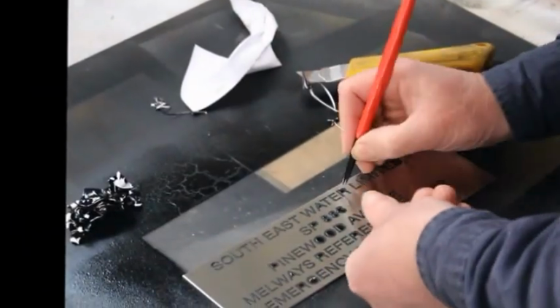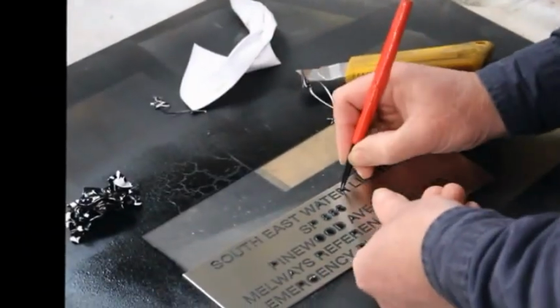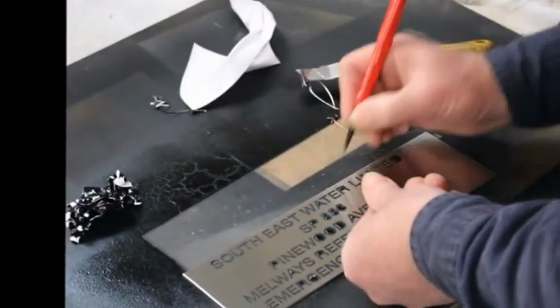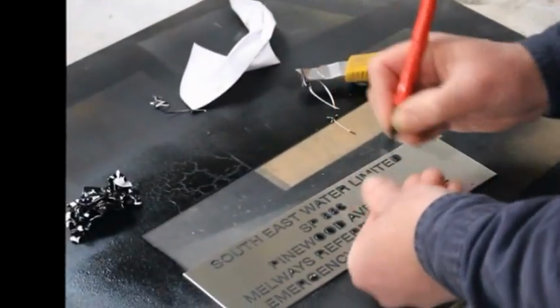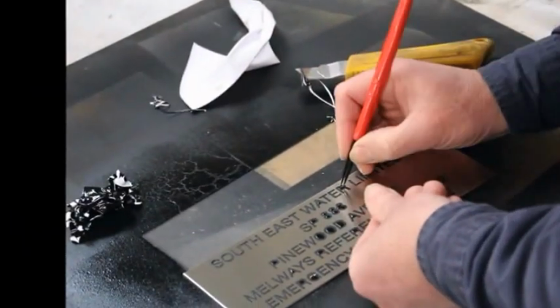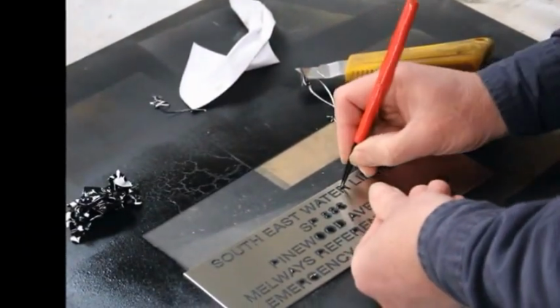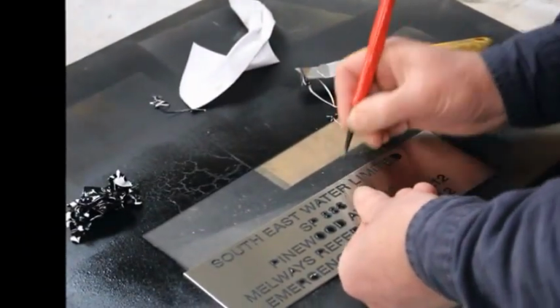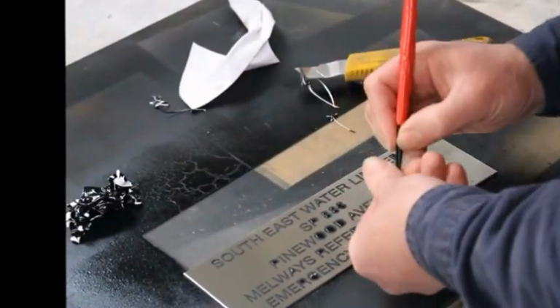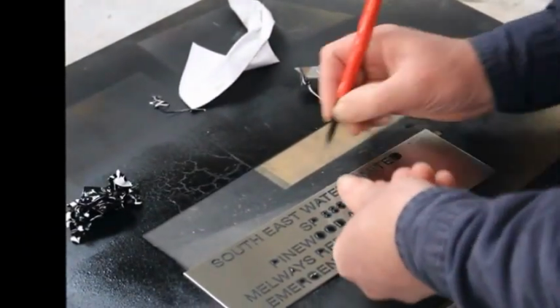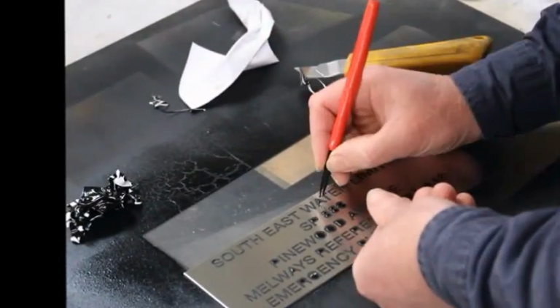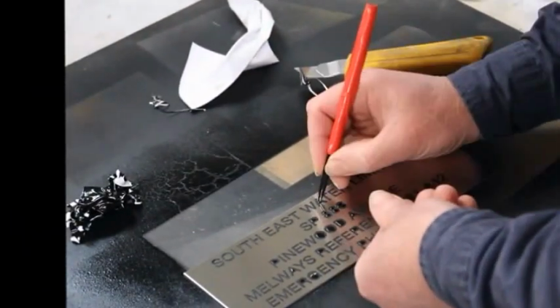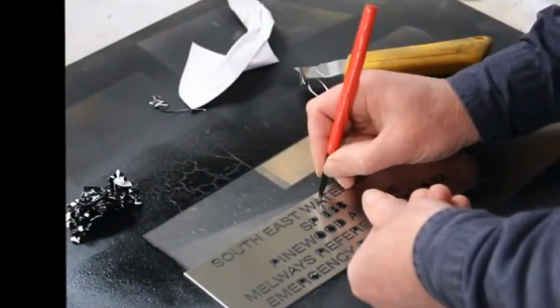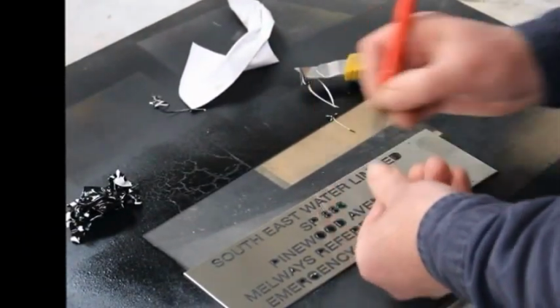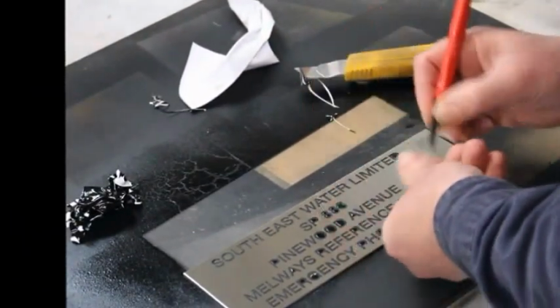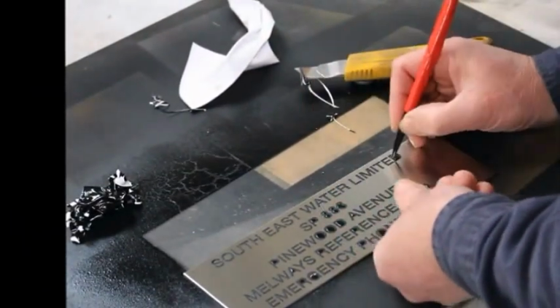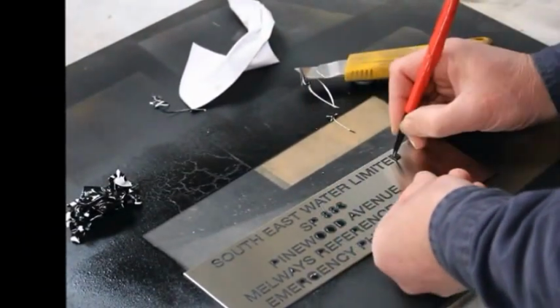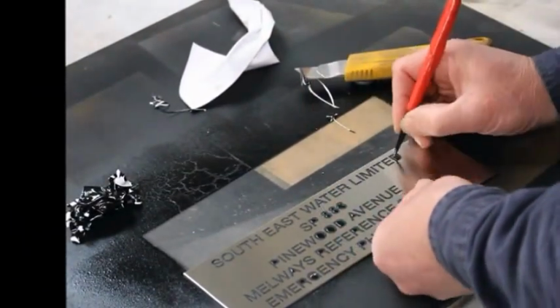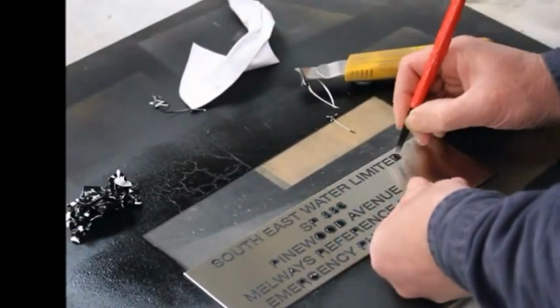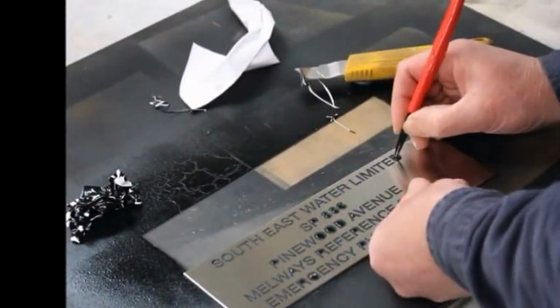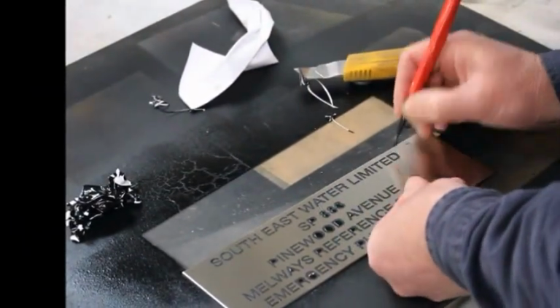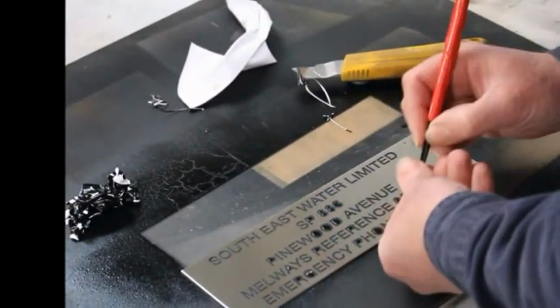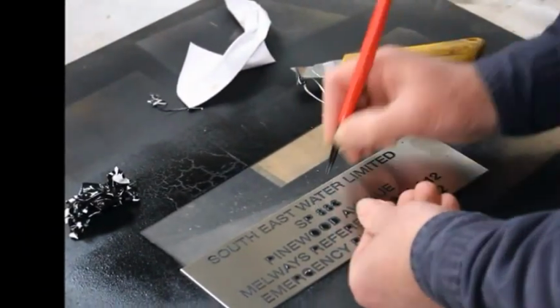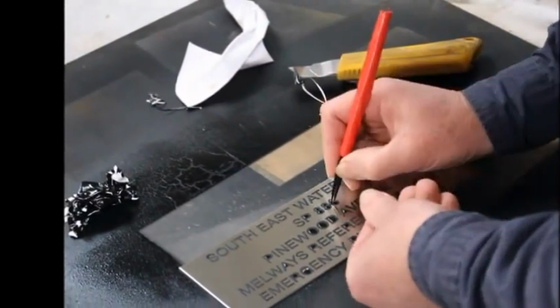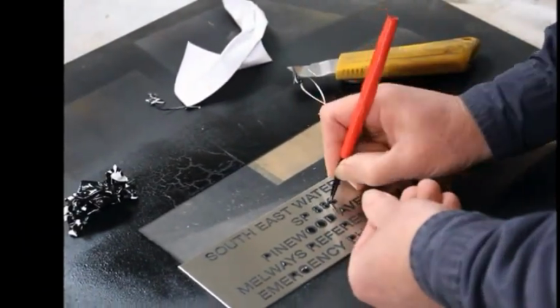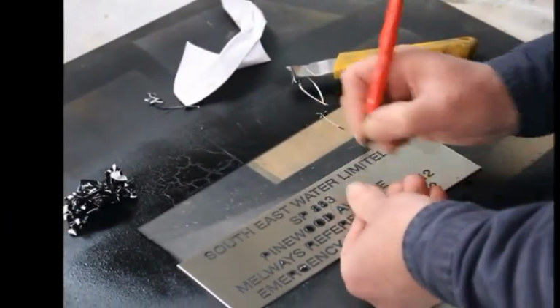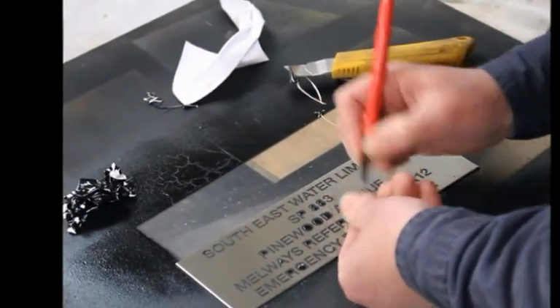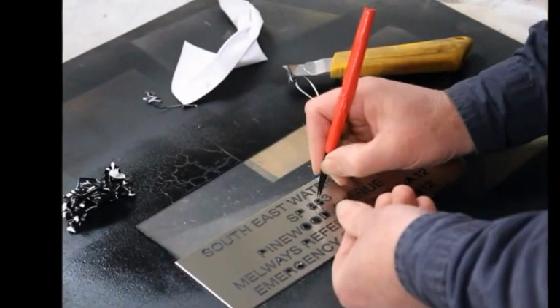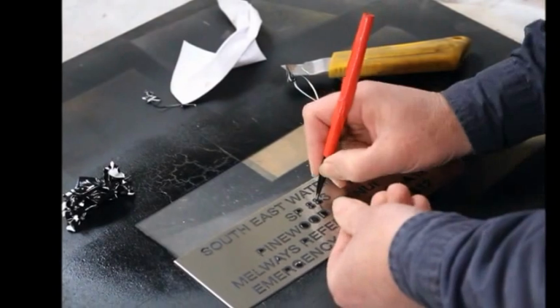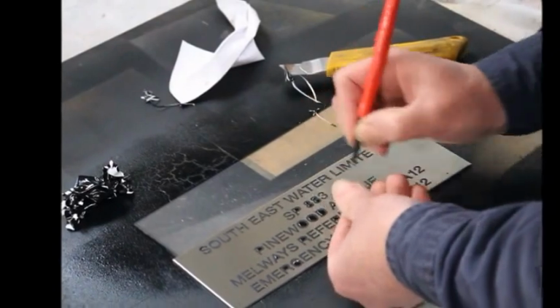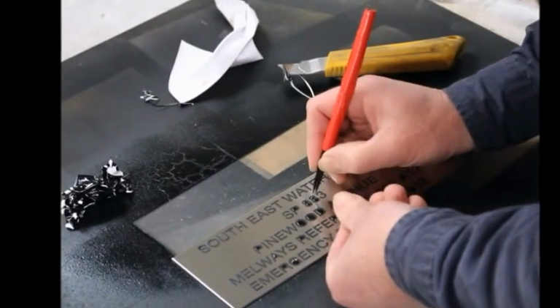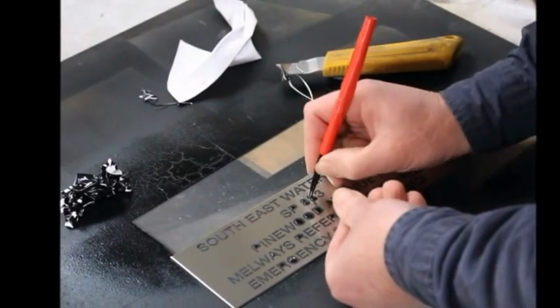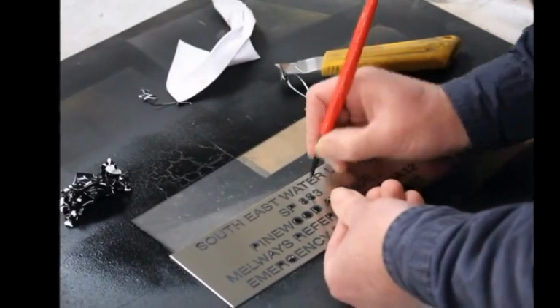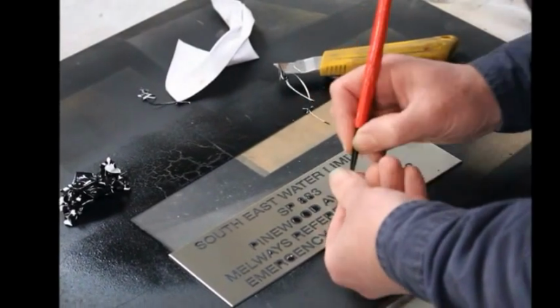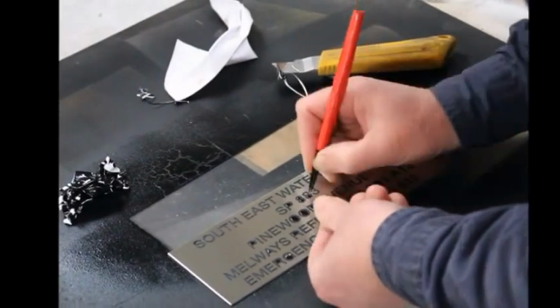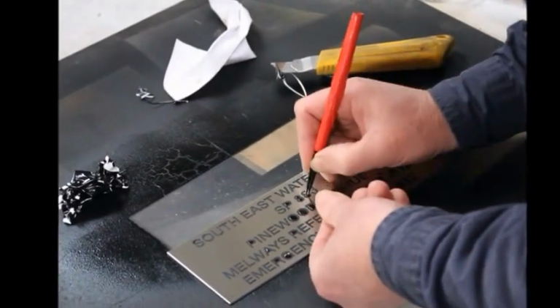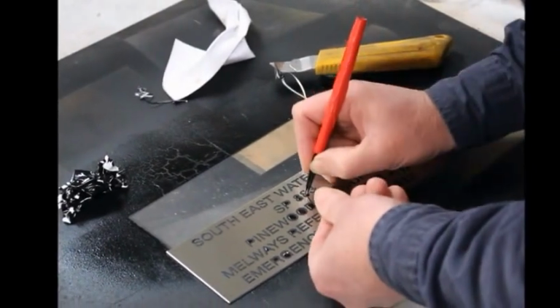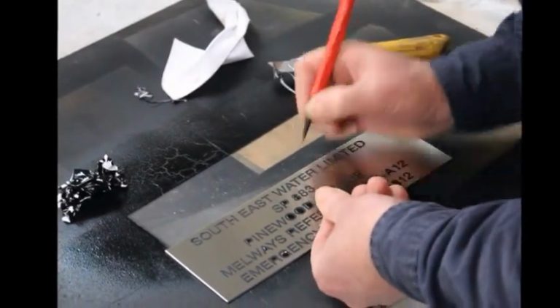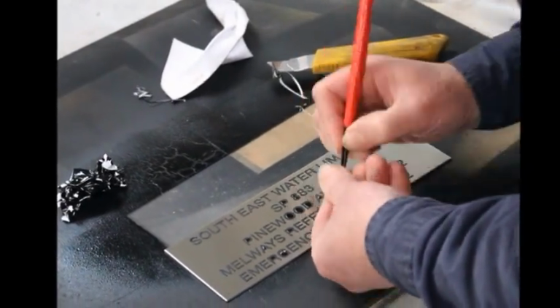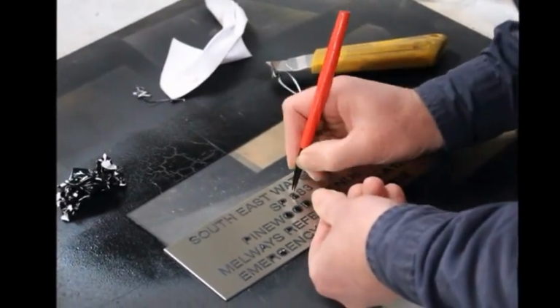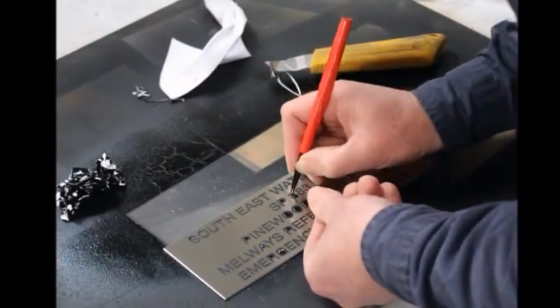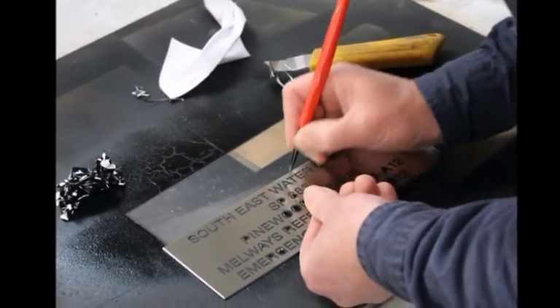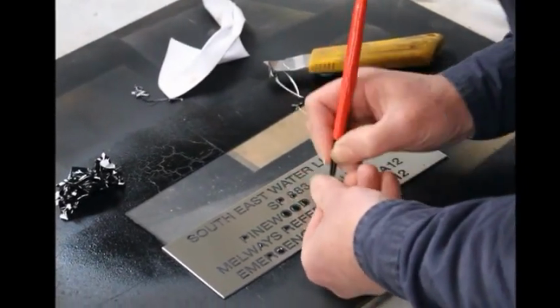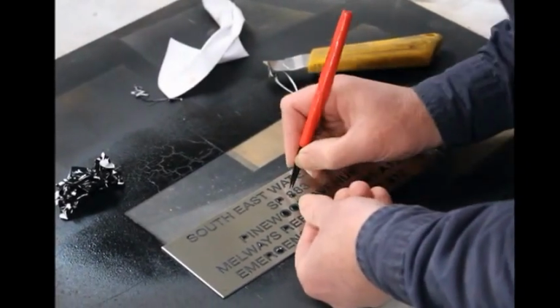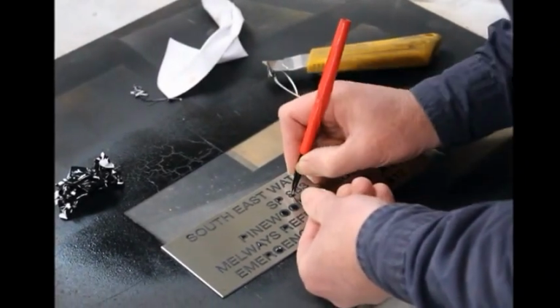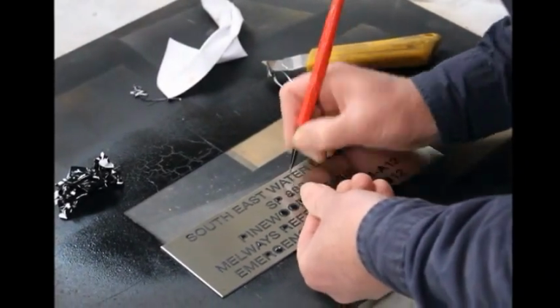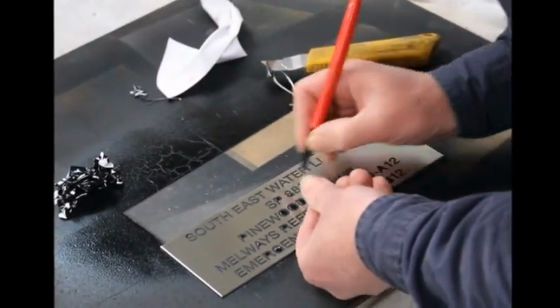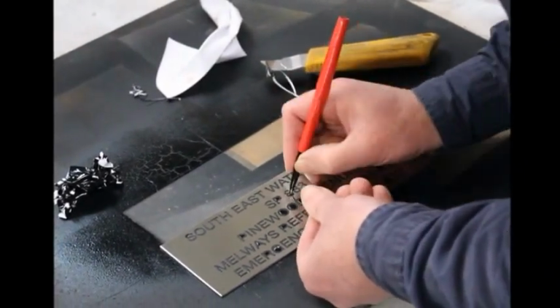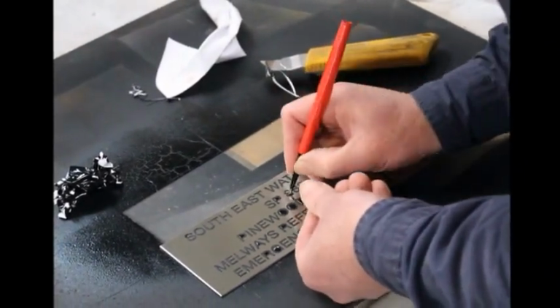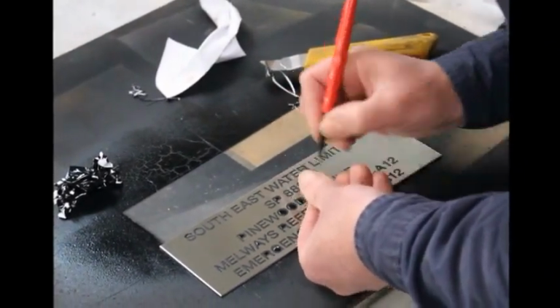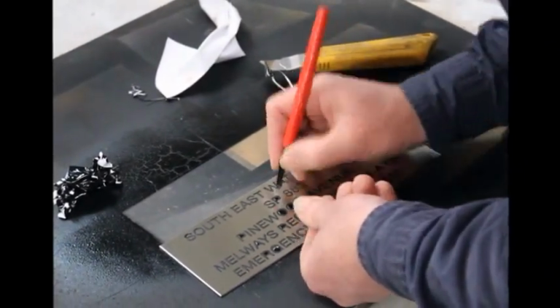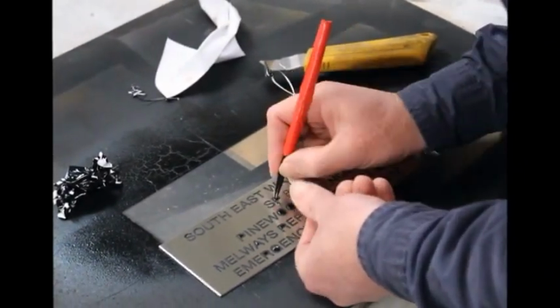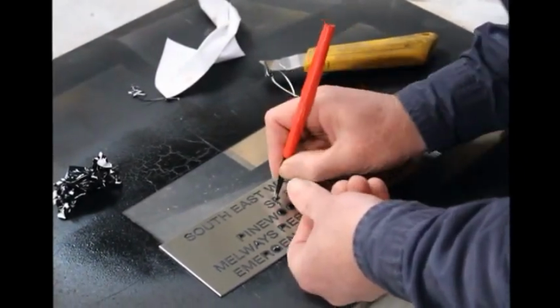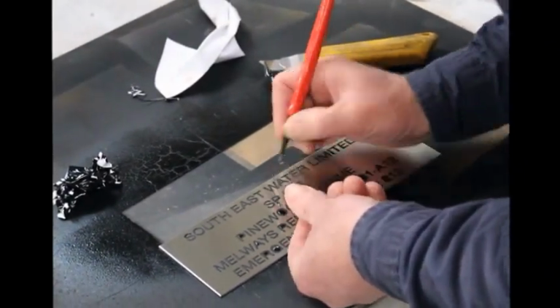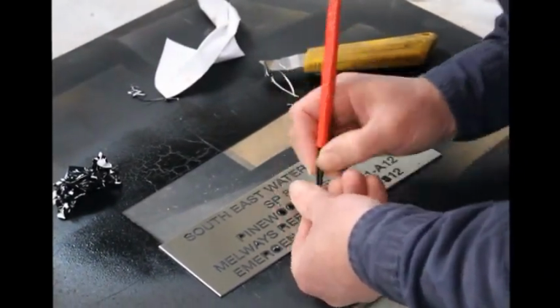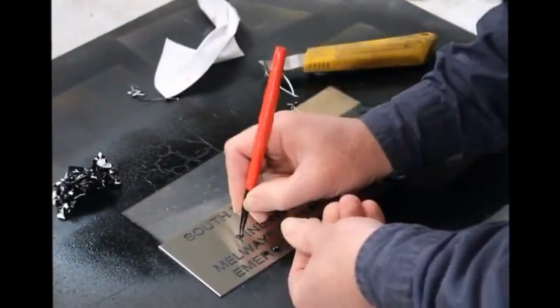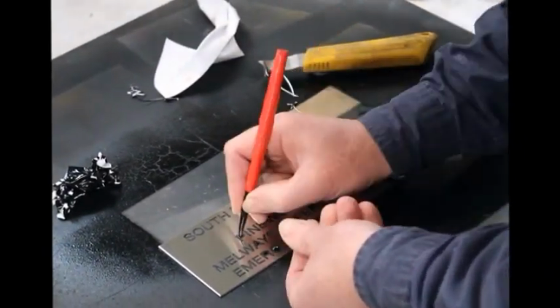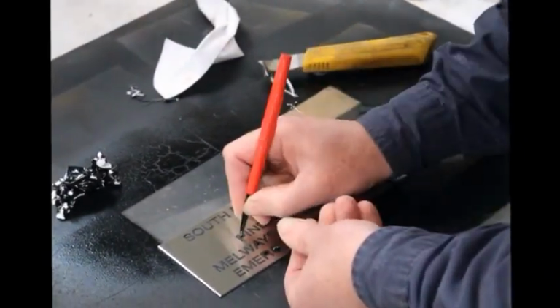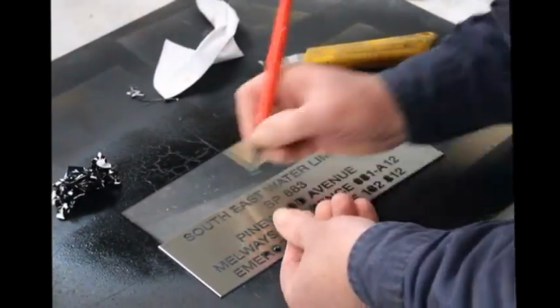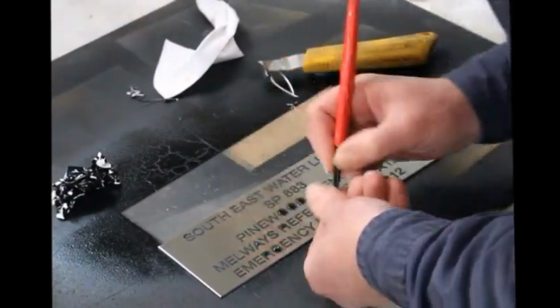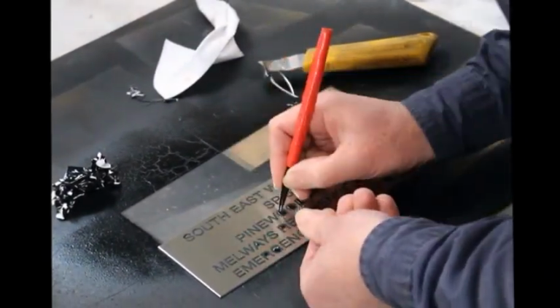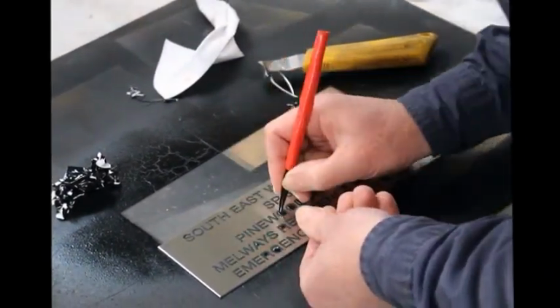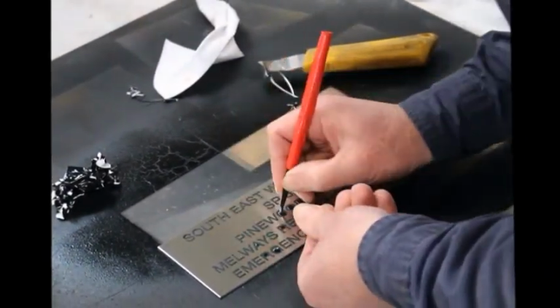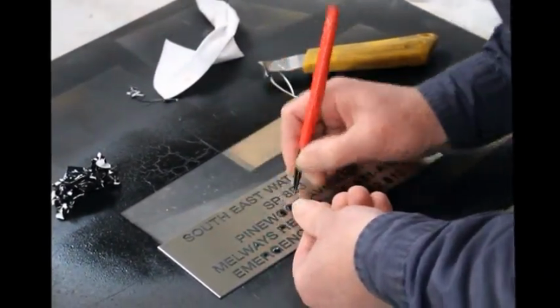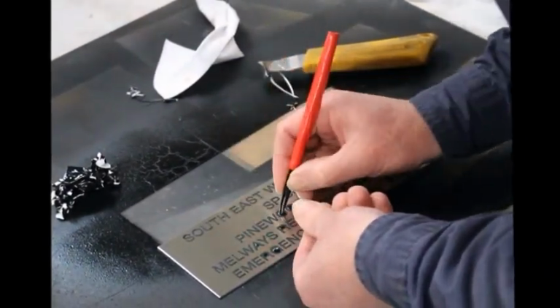It's fairly painstaking removing the resist. There are all the small pieces that are caught up in the middle of the letters.